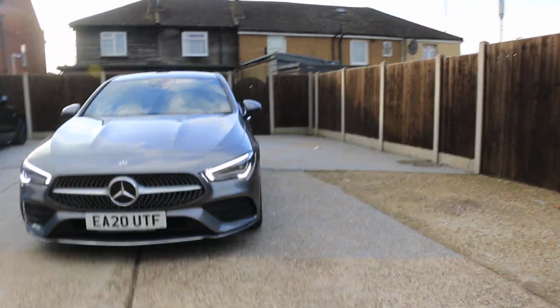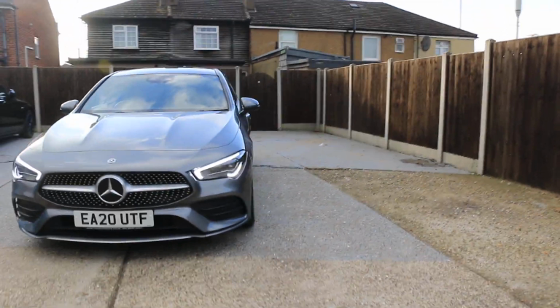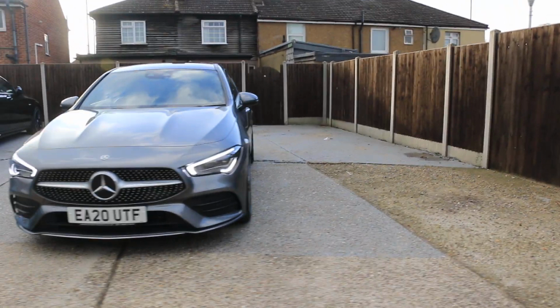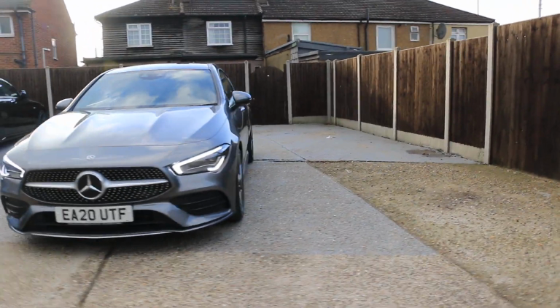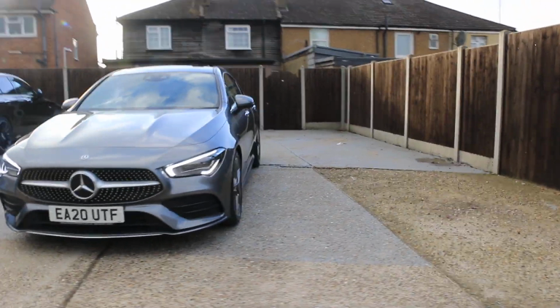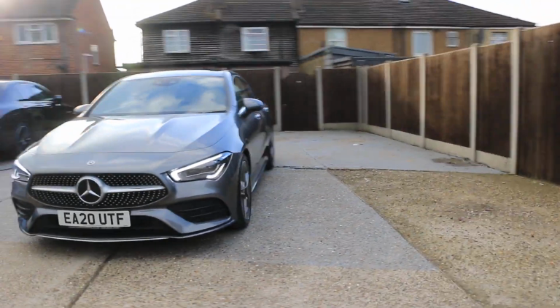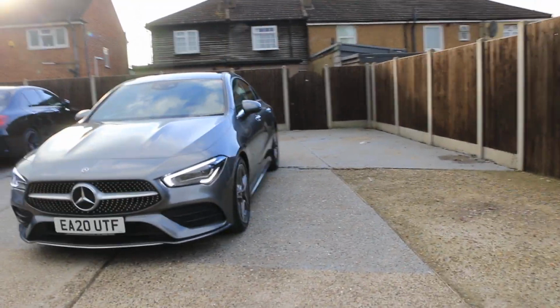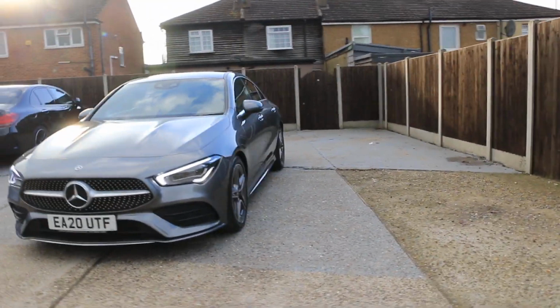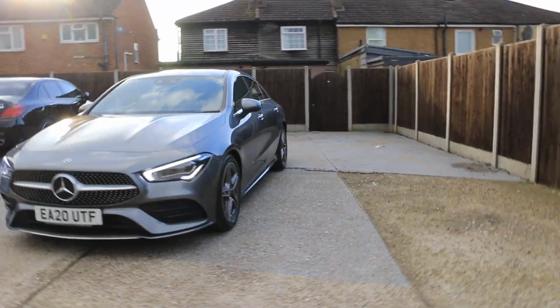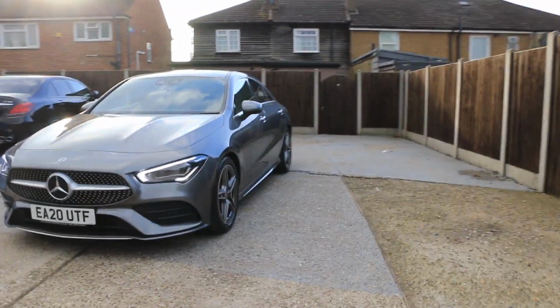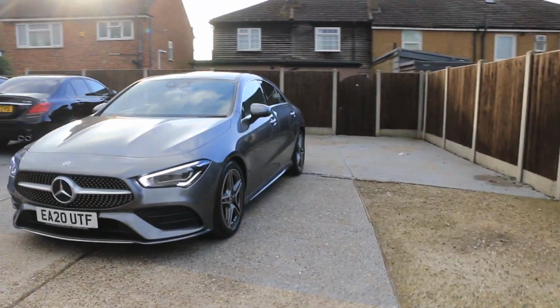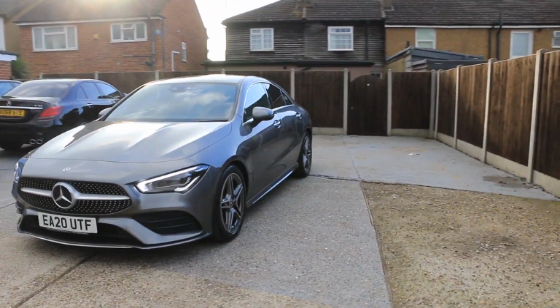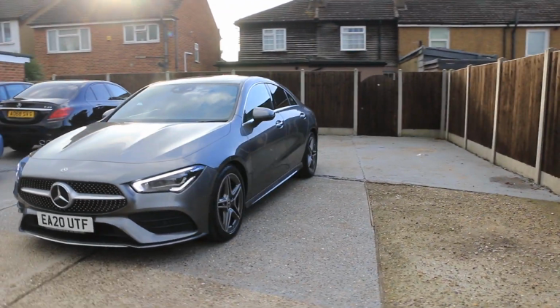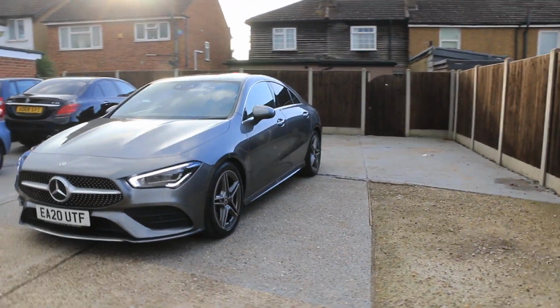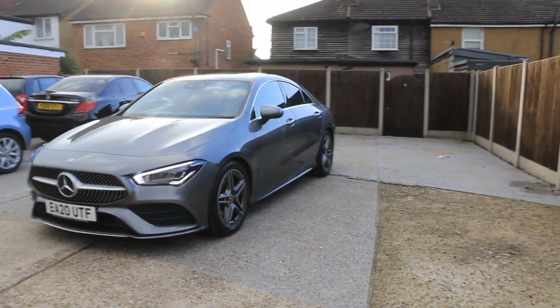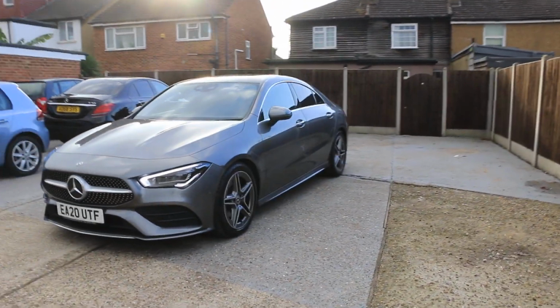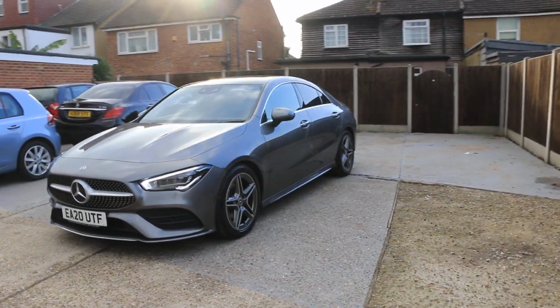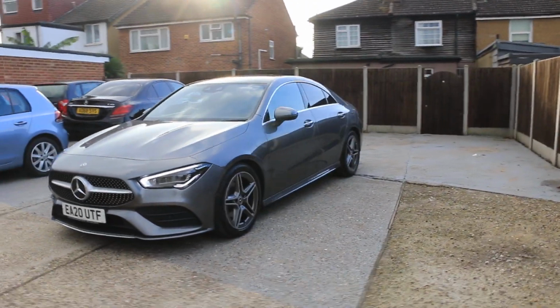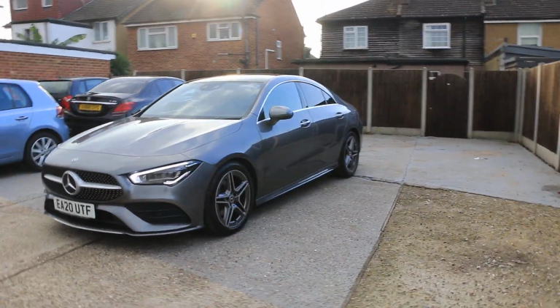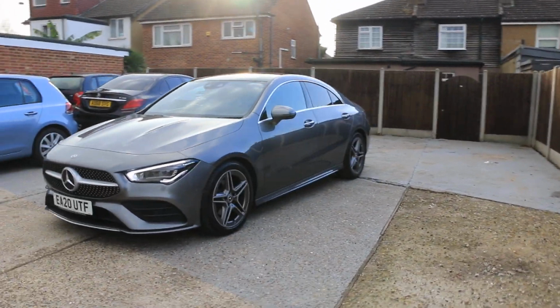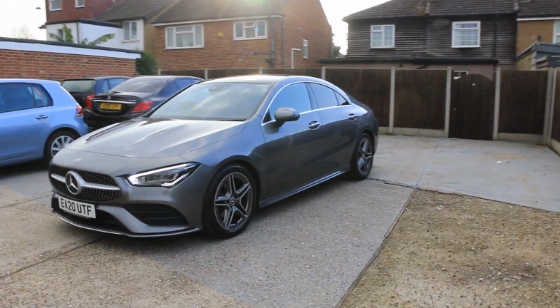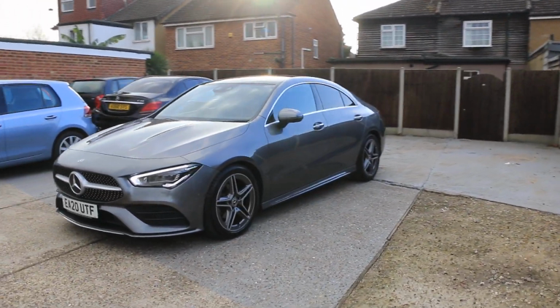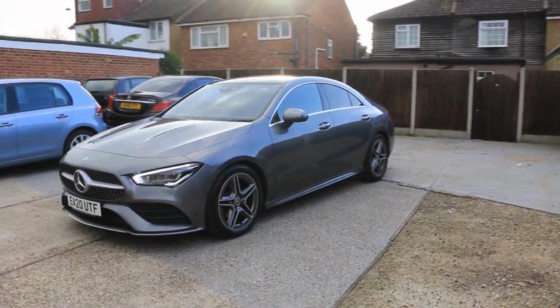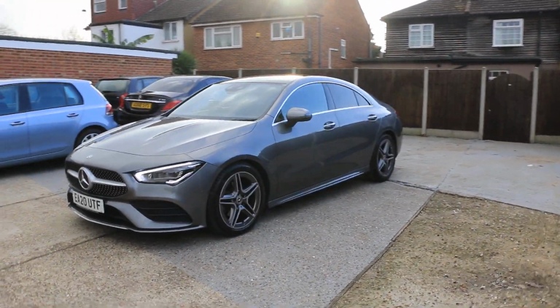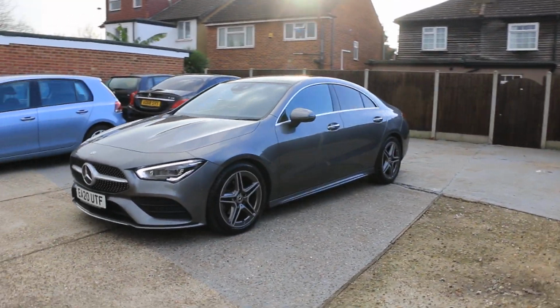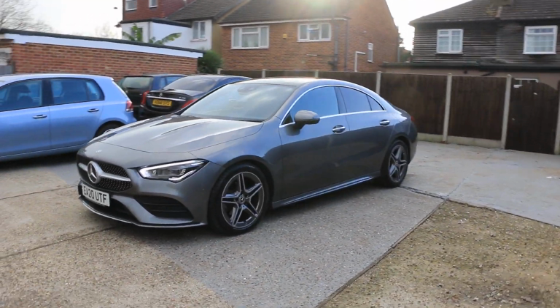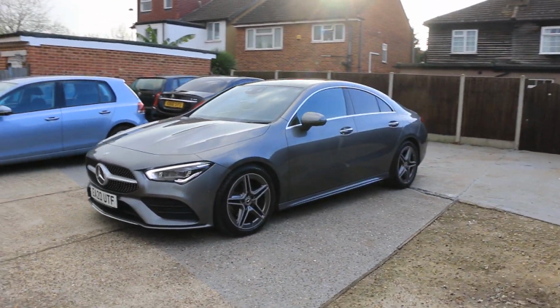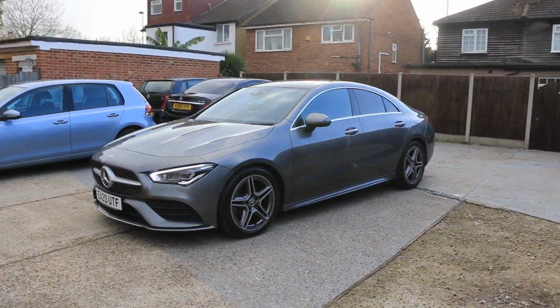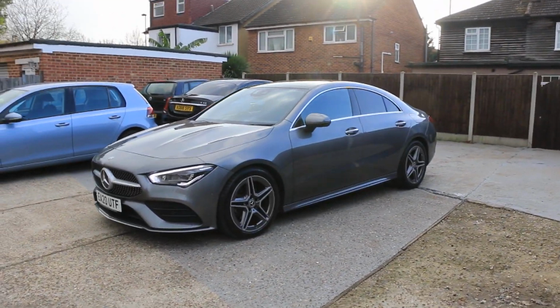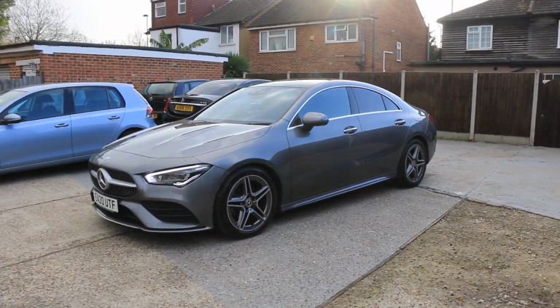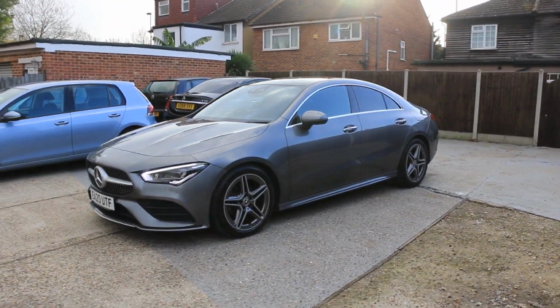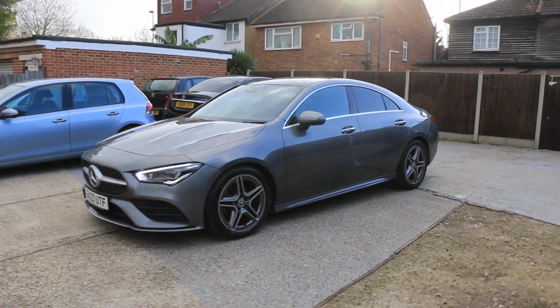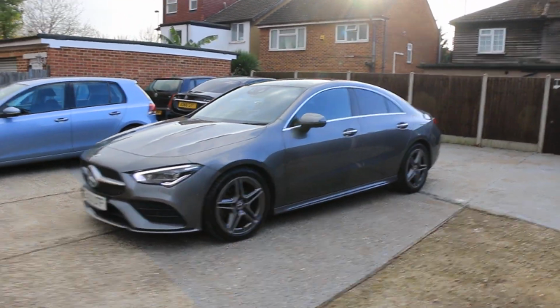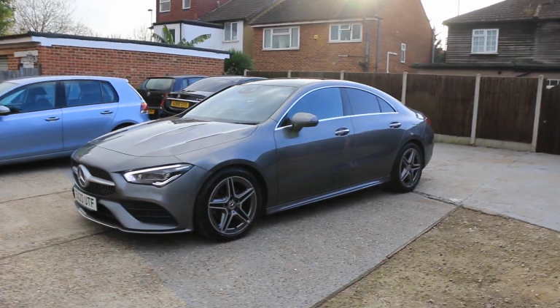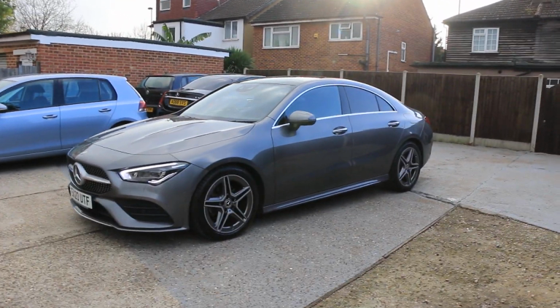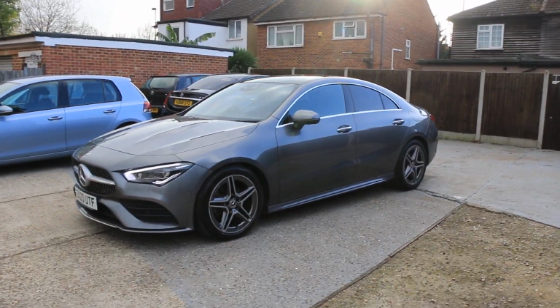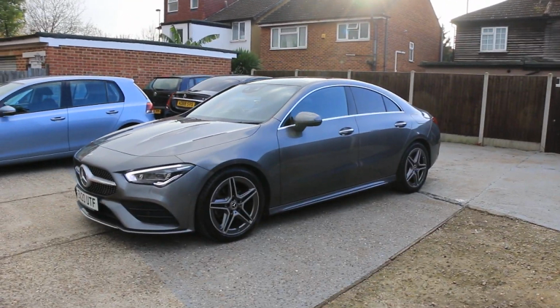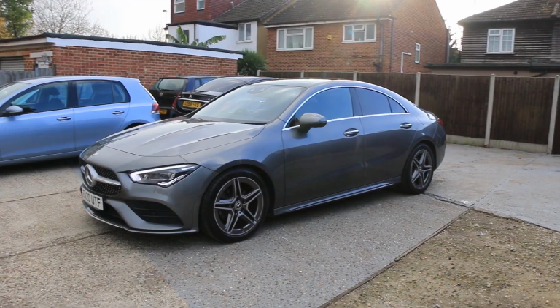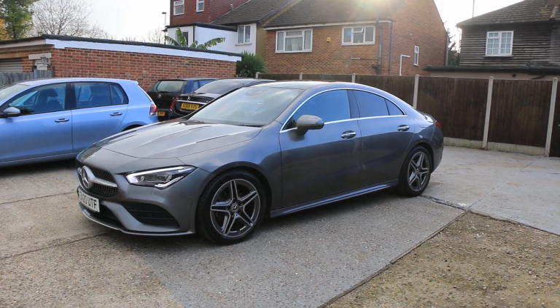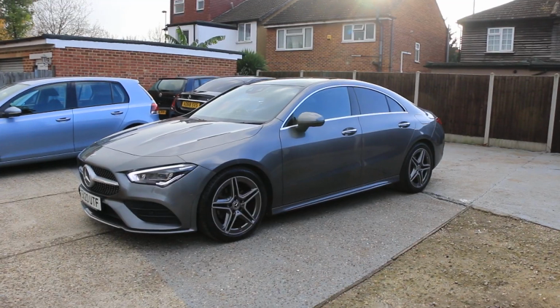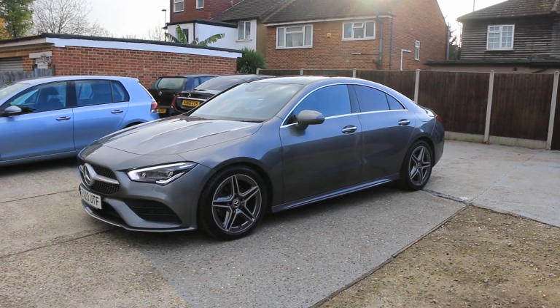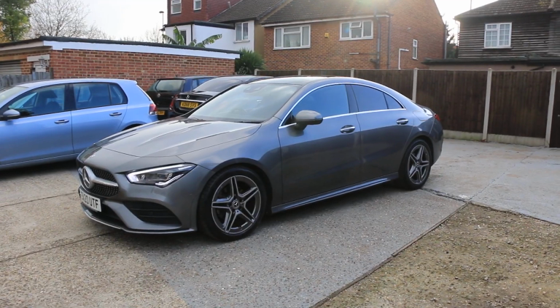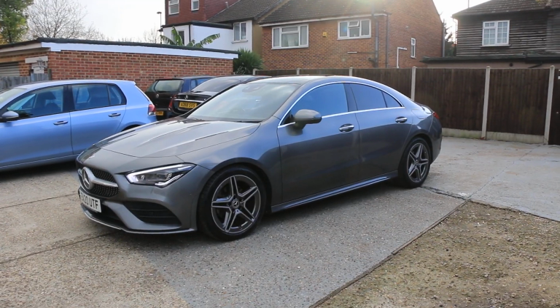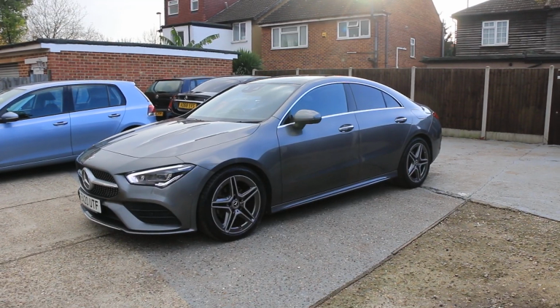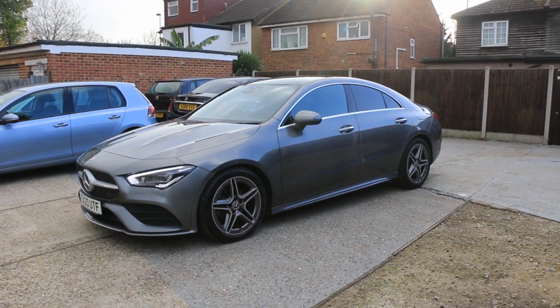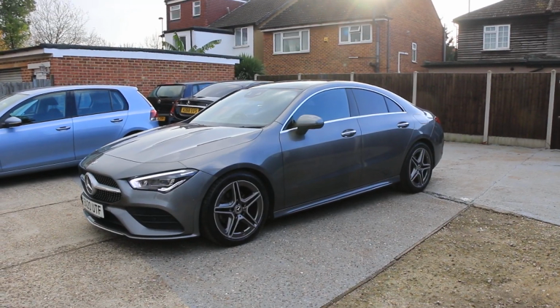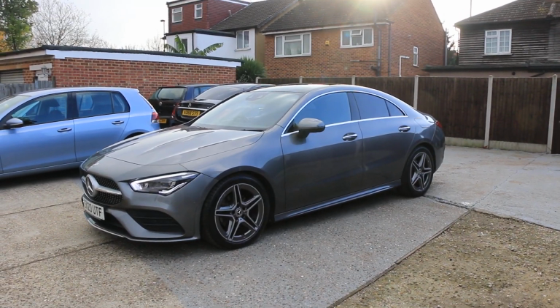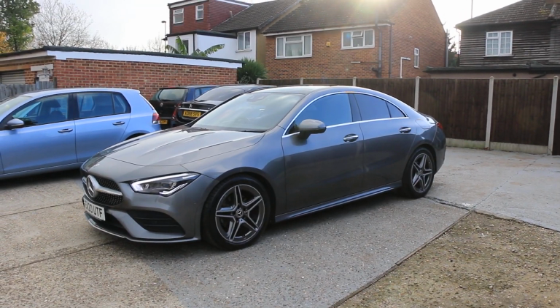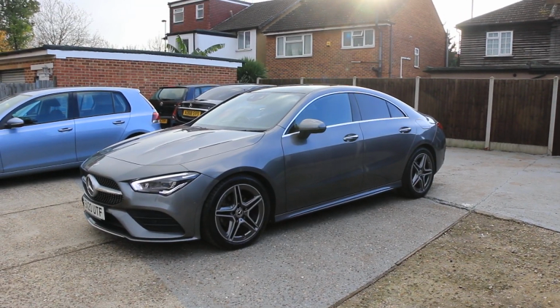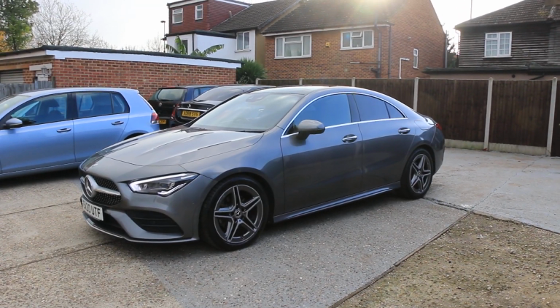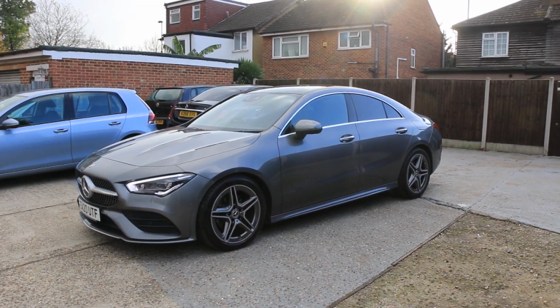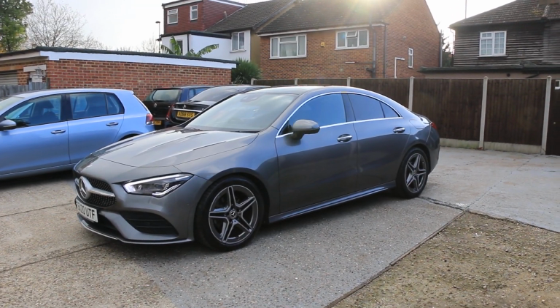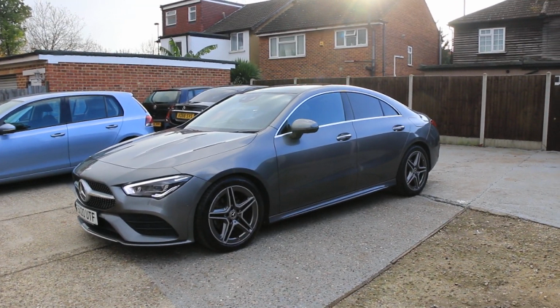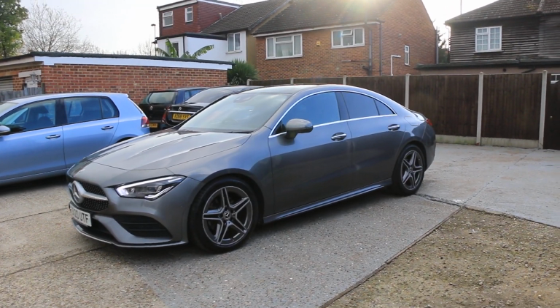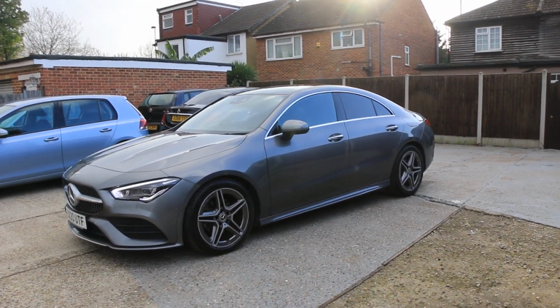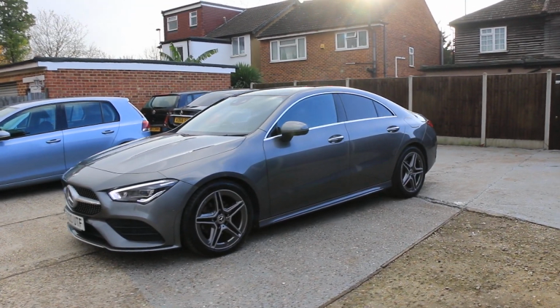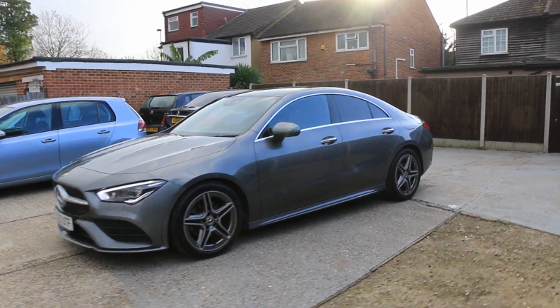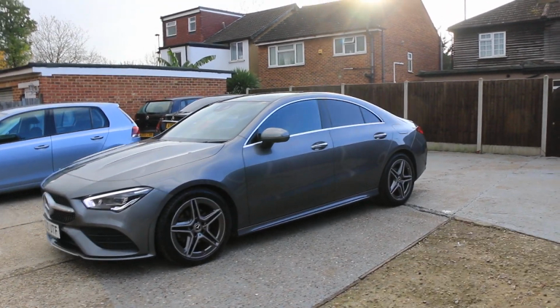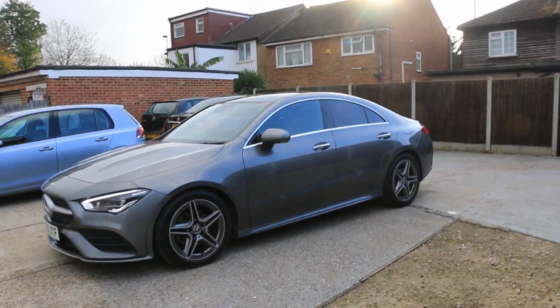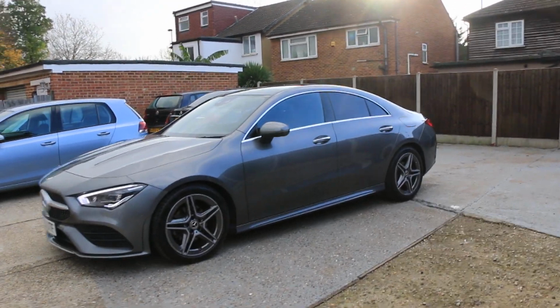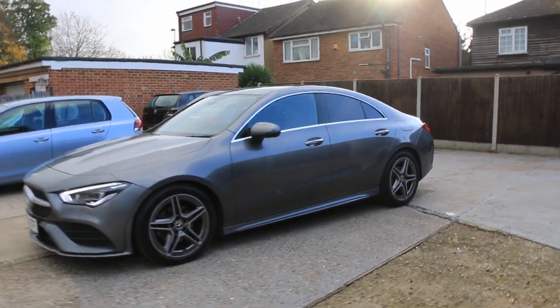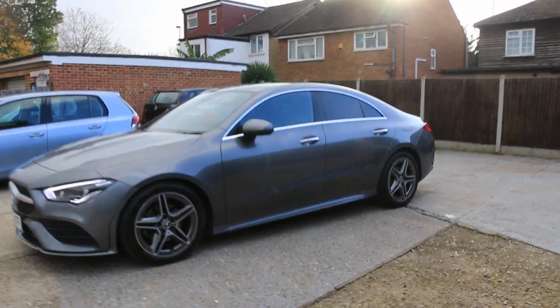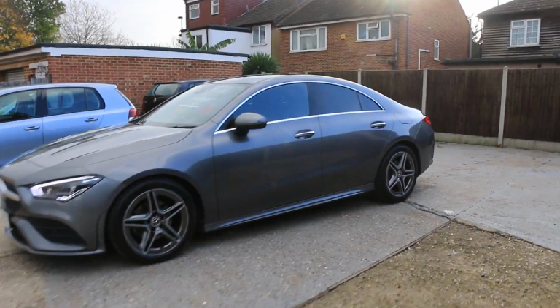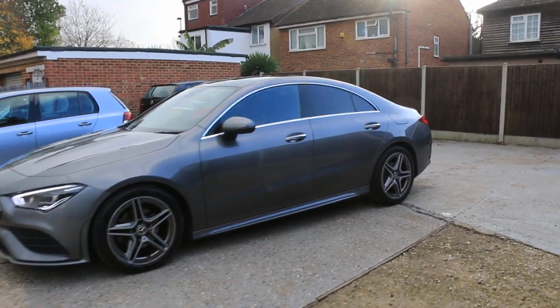The exterior features include parking sensors in front, a panoramic glass roof, 18-inch AMG alloy wheels, and privacy rear glass.